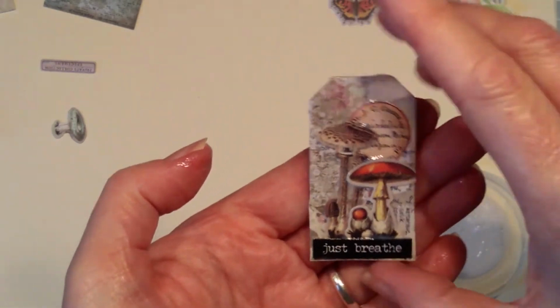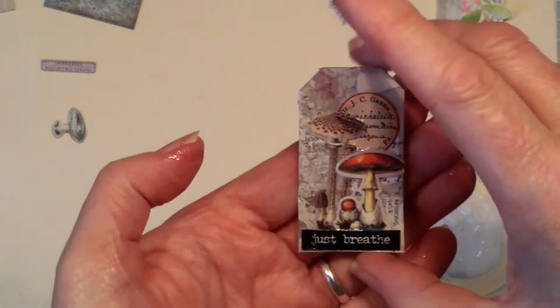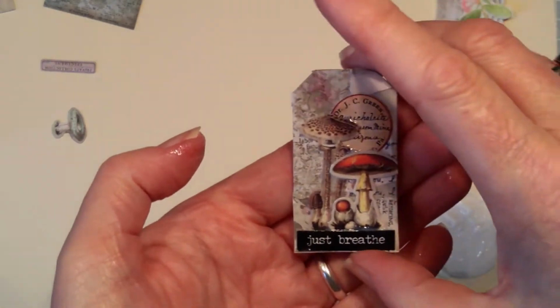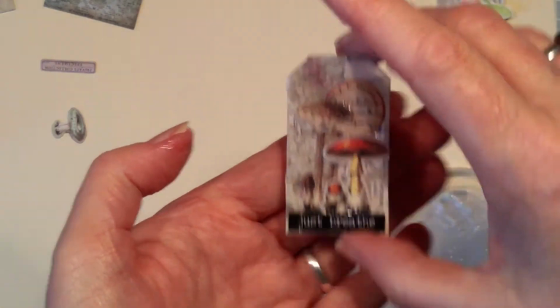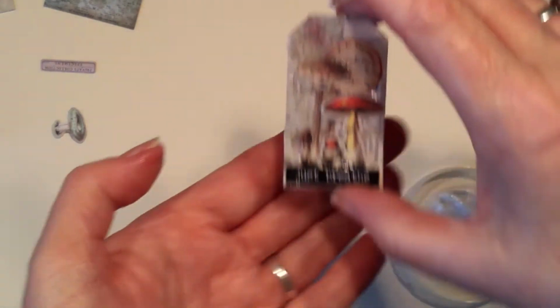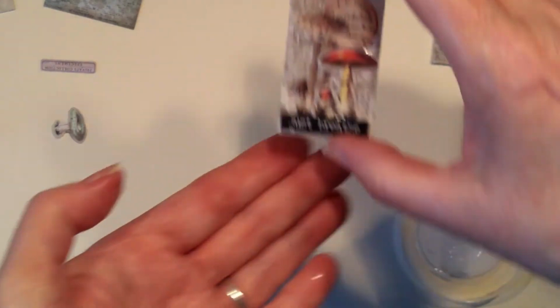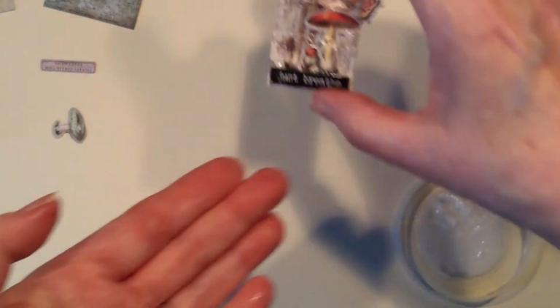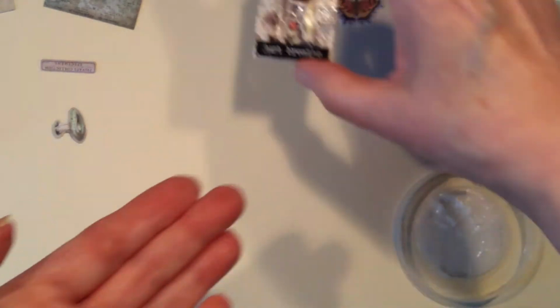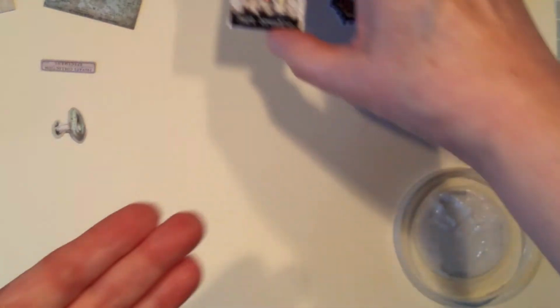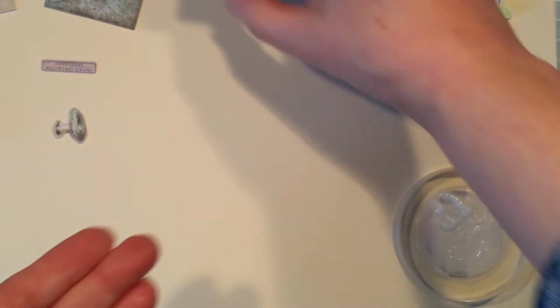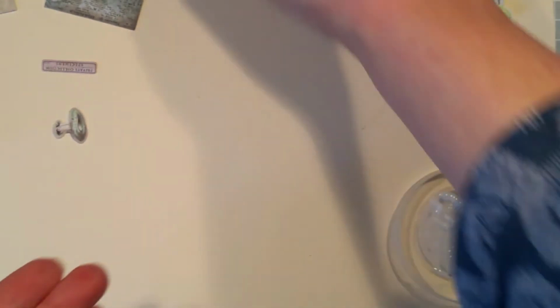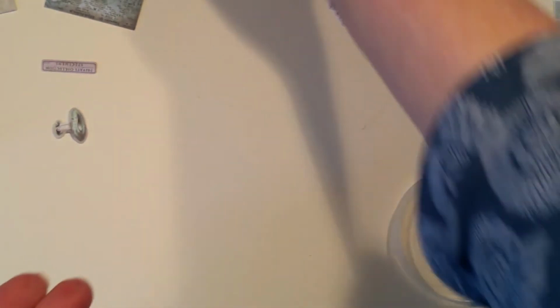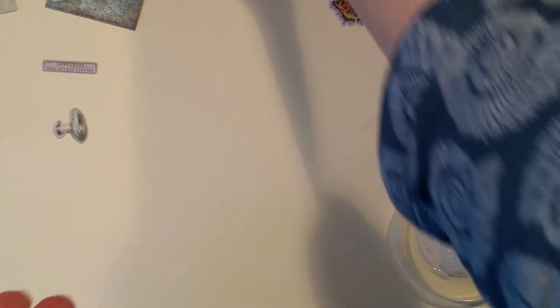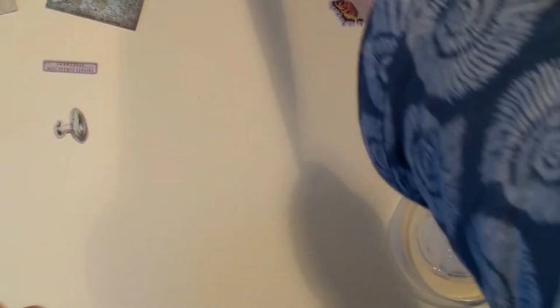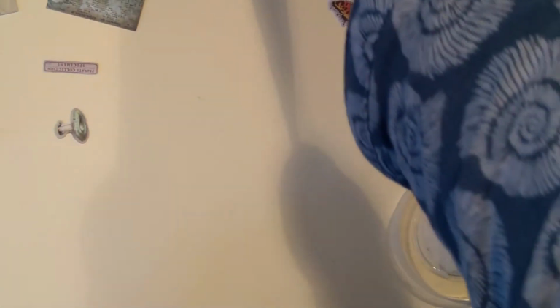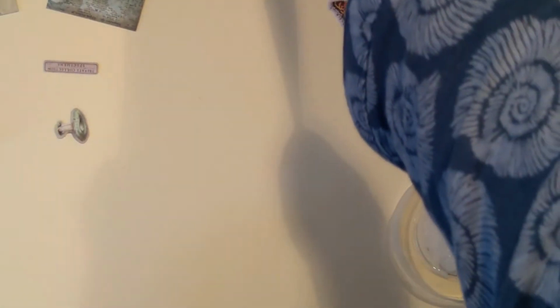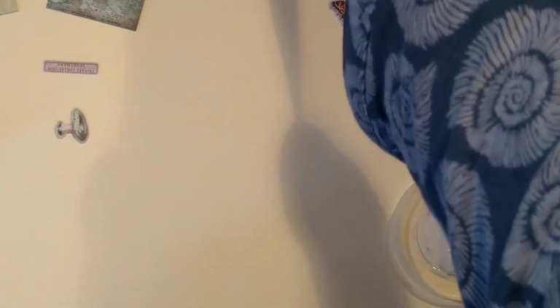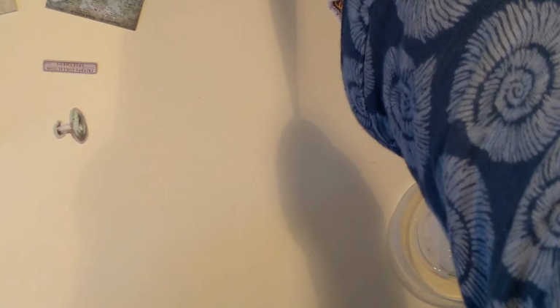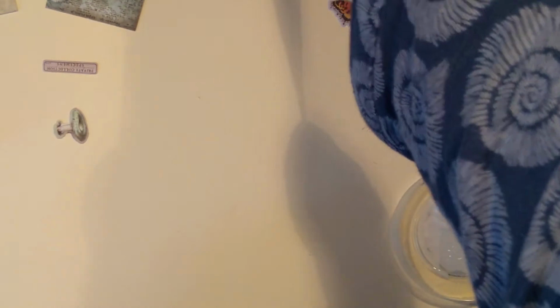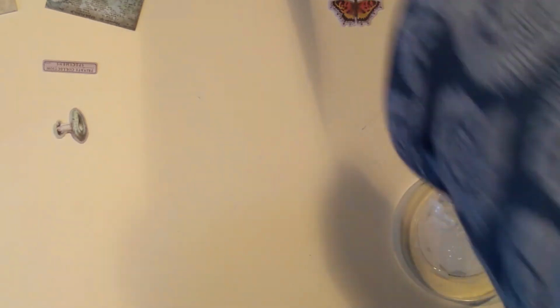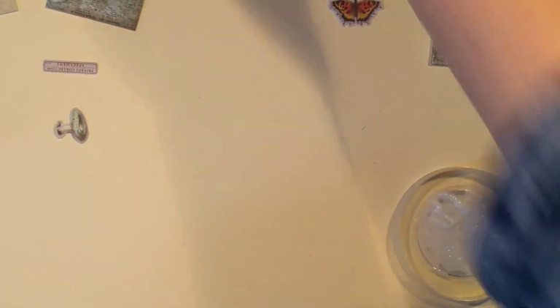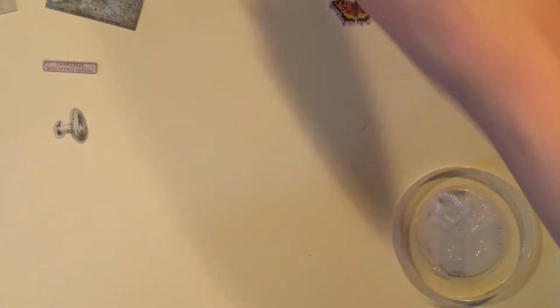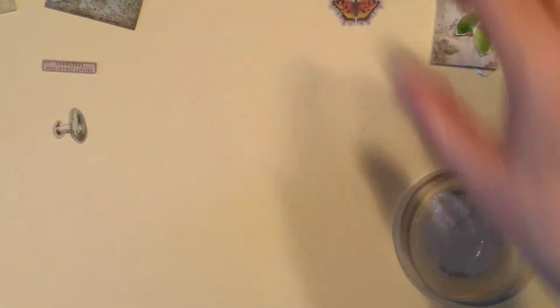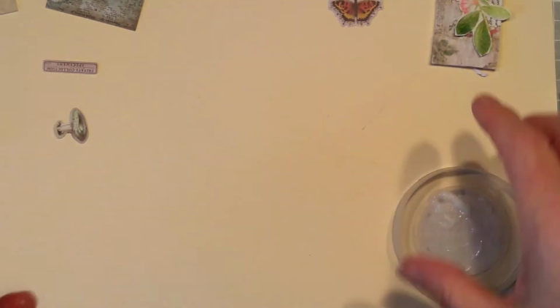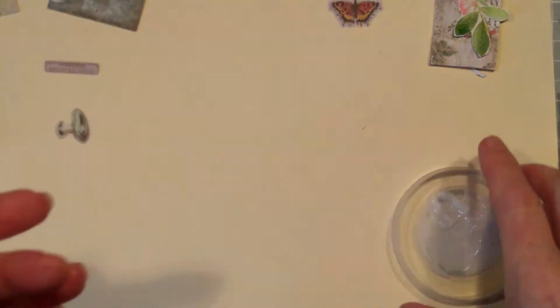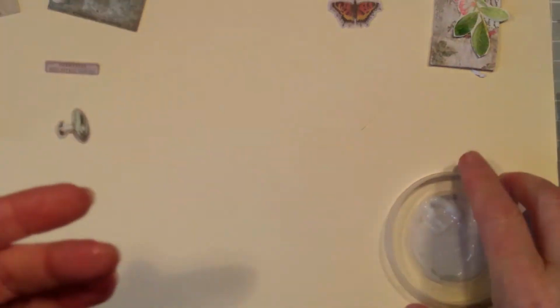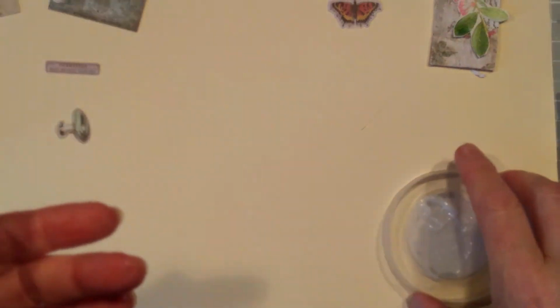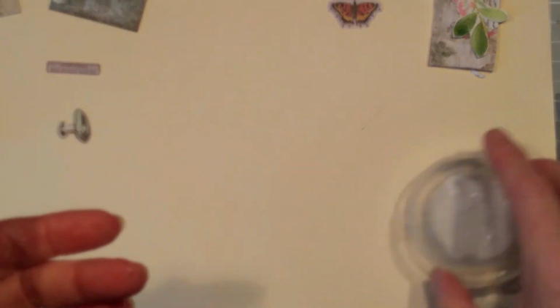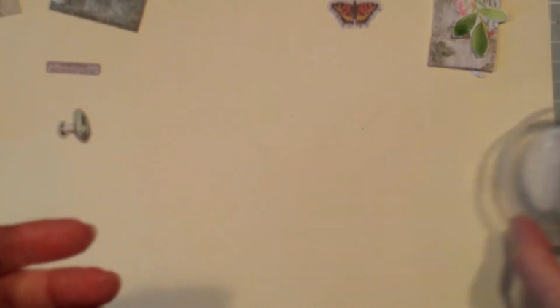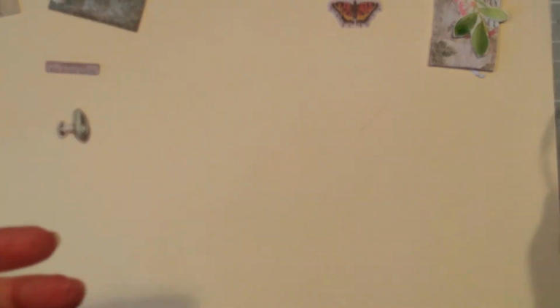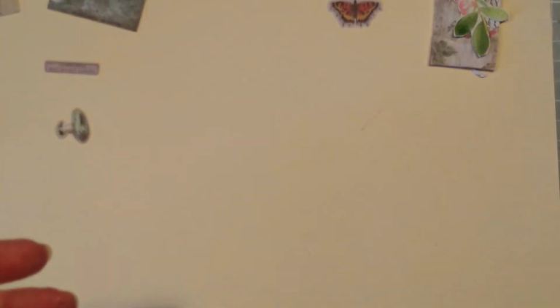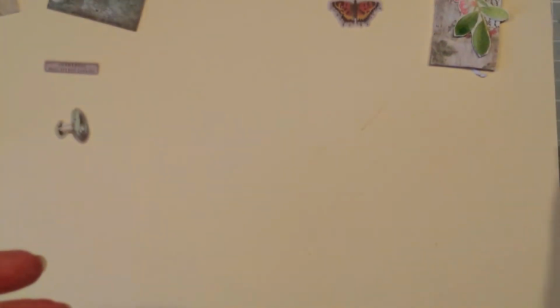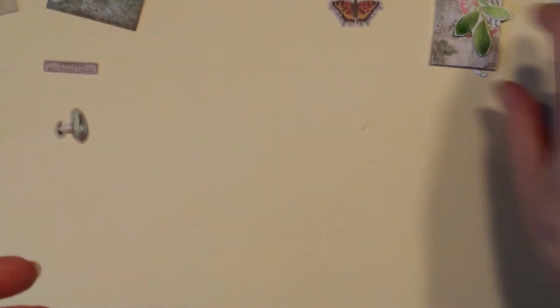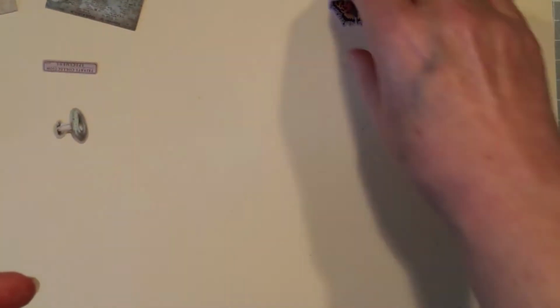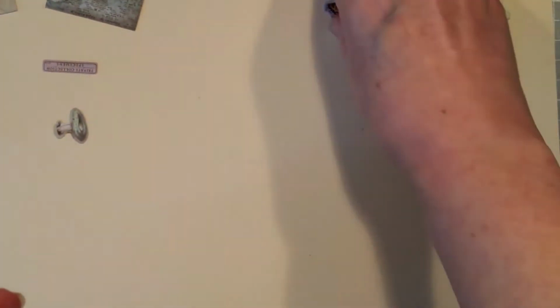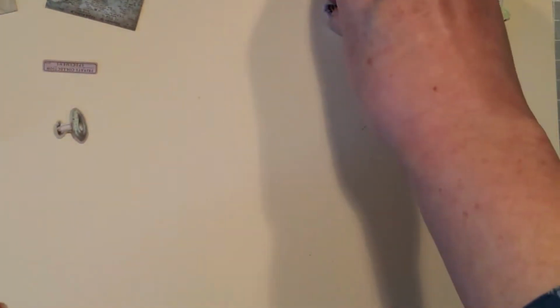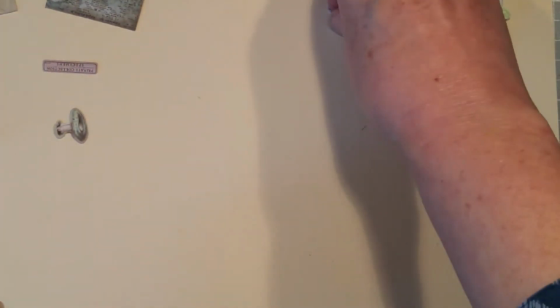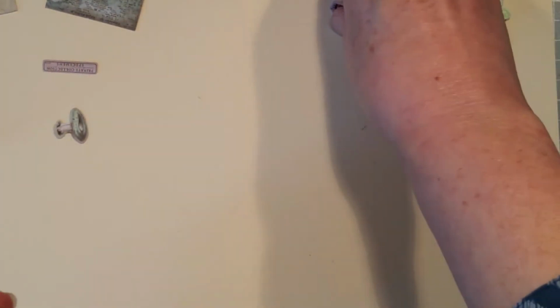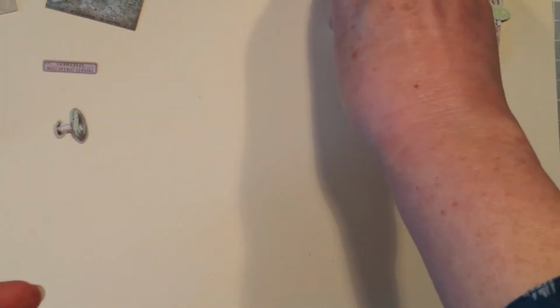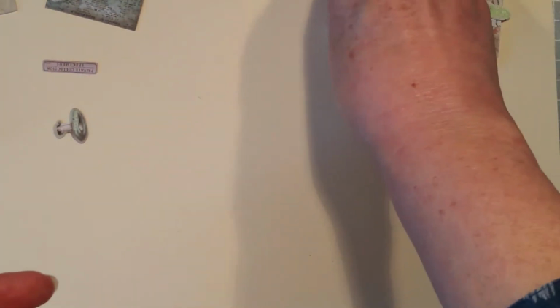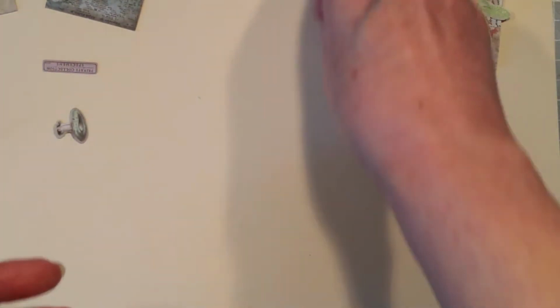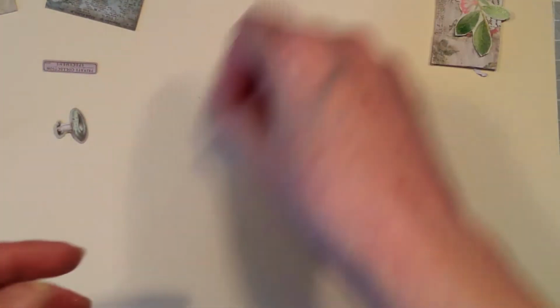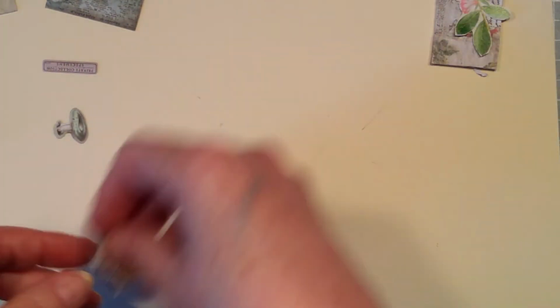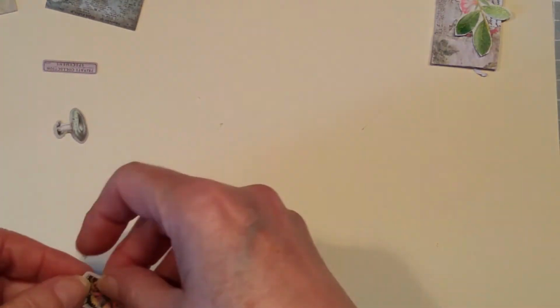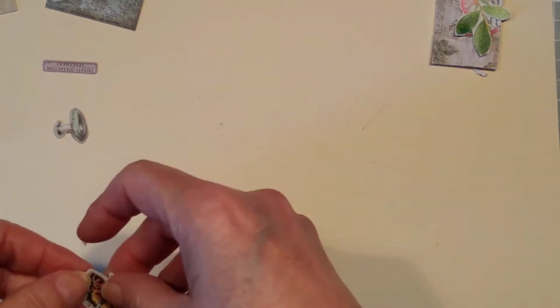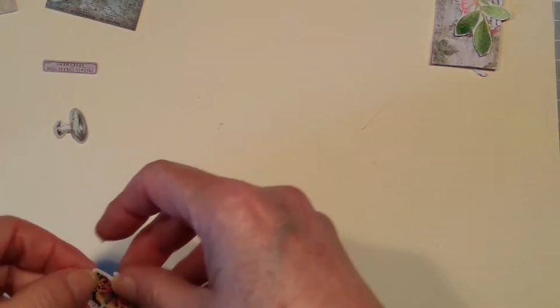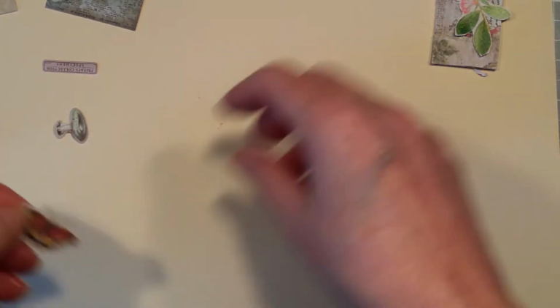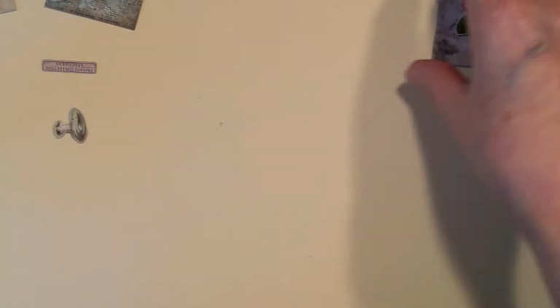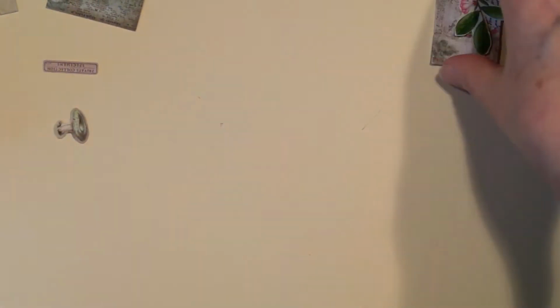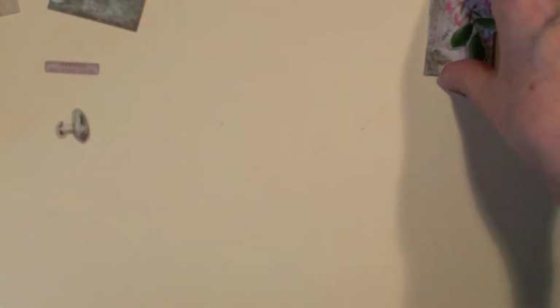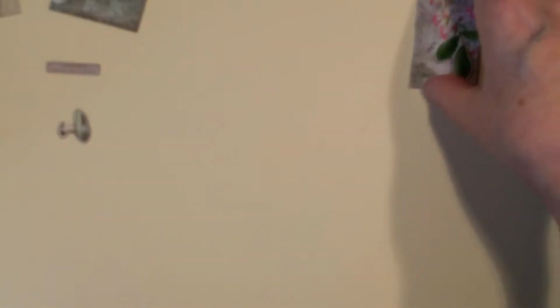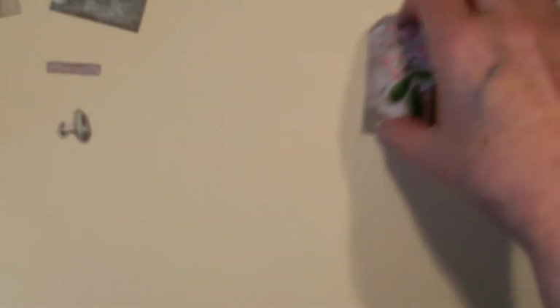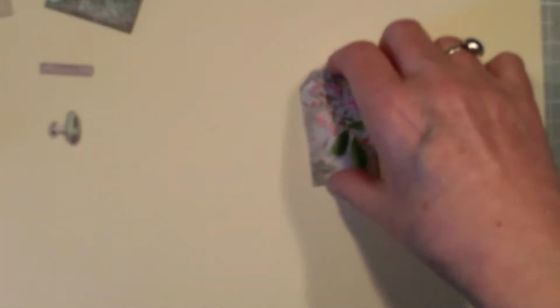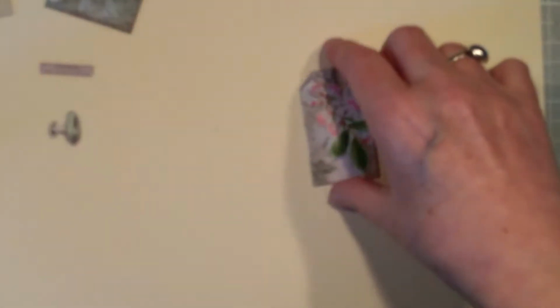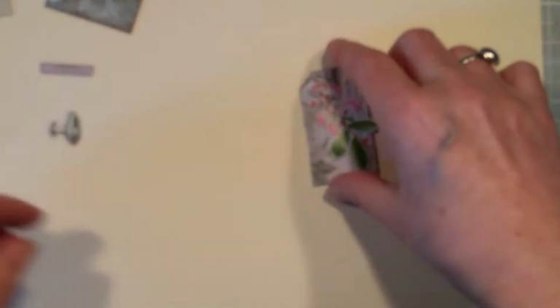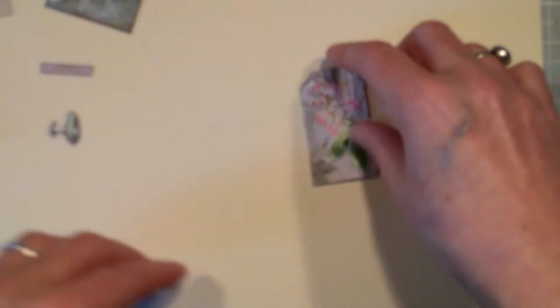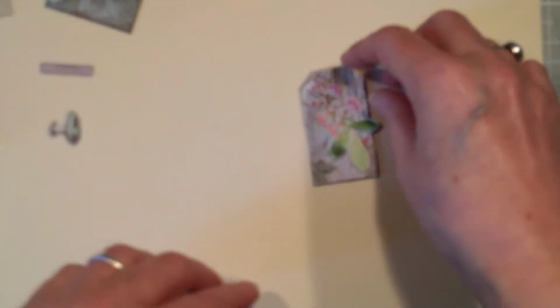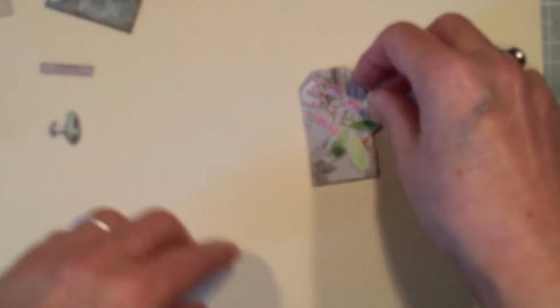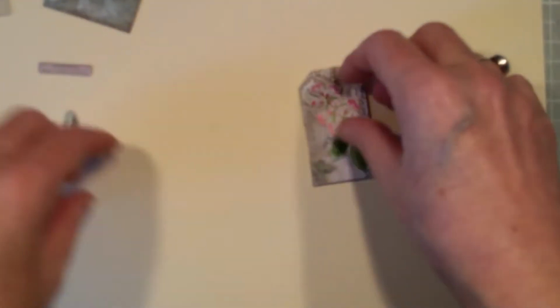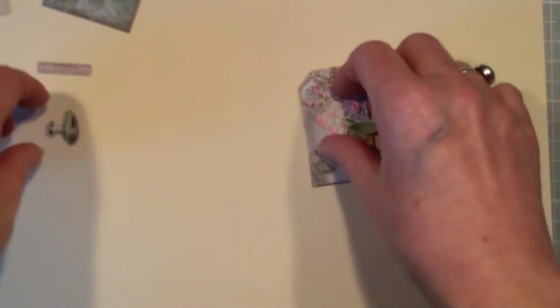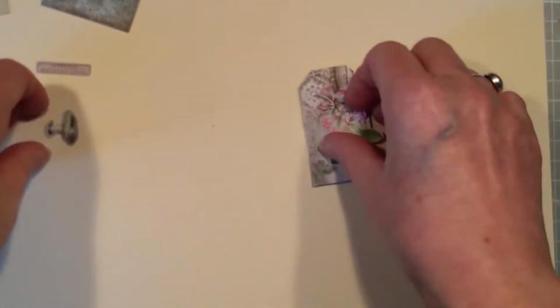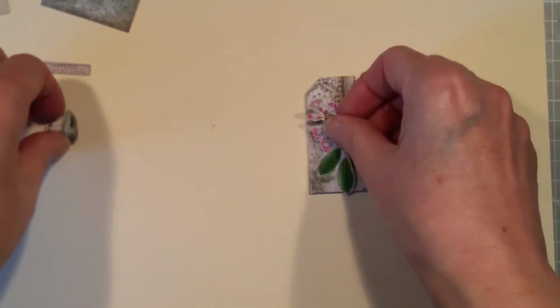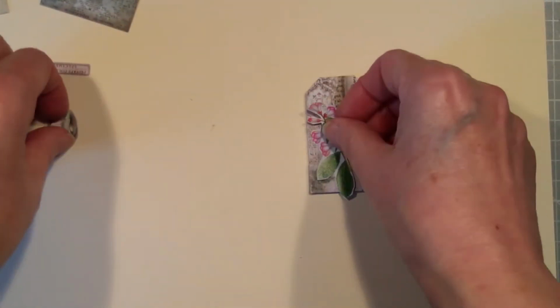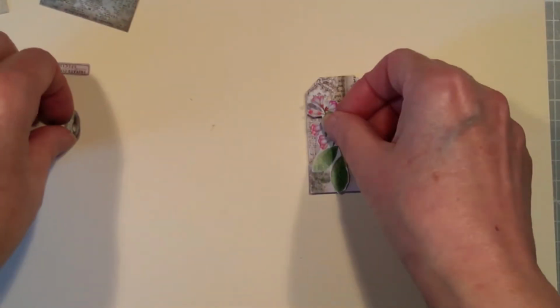Let's just give this a quick coat — that will just keep everything neat and tidy. I'll pop it to the side just to dry off. So that's that one done. Let's pop it out the way for a moment and go back and work on this one, which was pink.